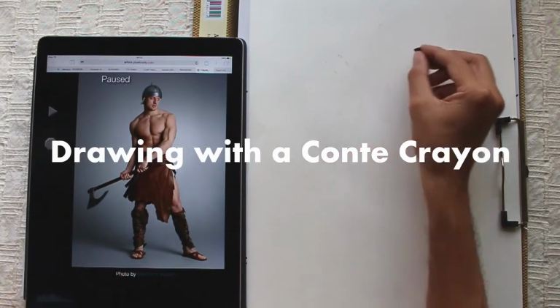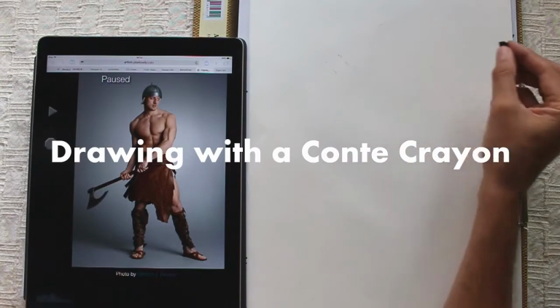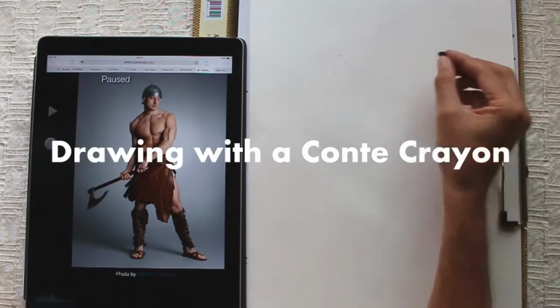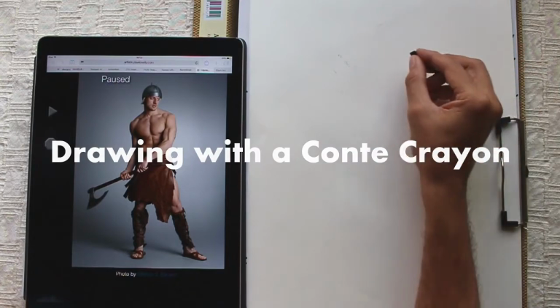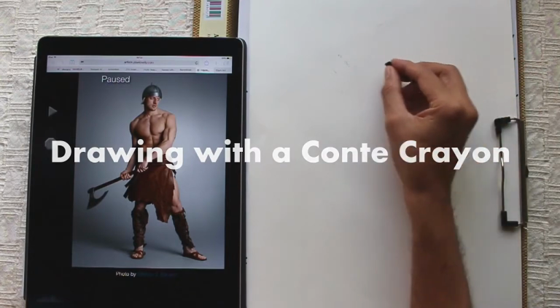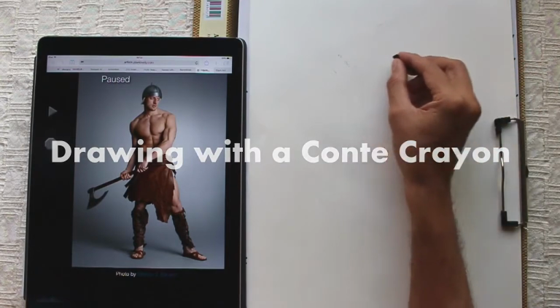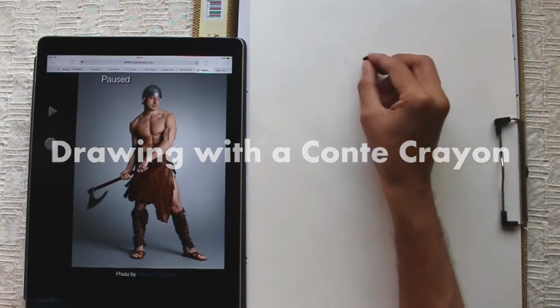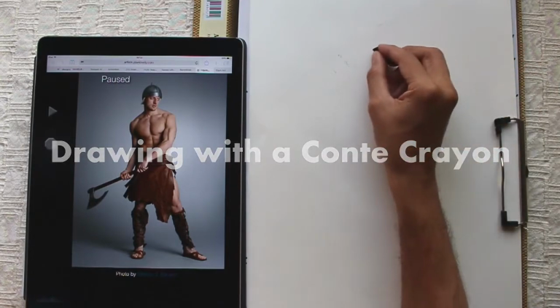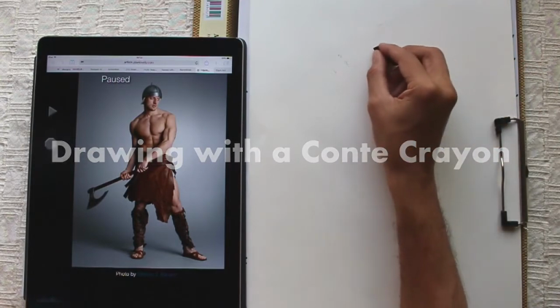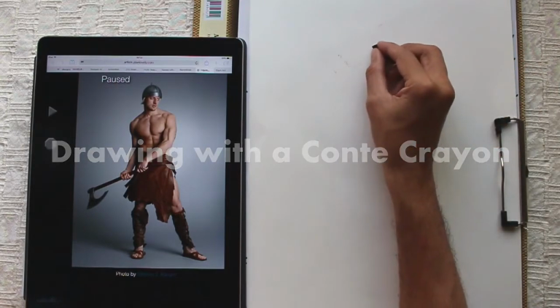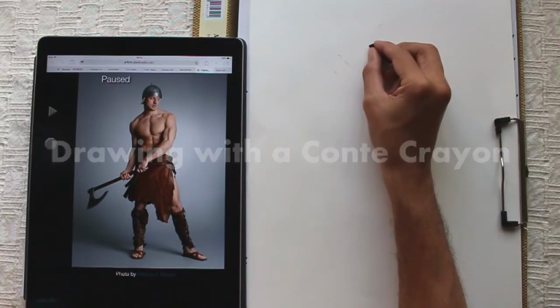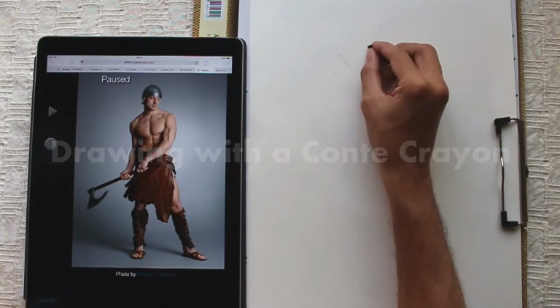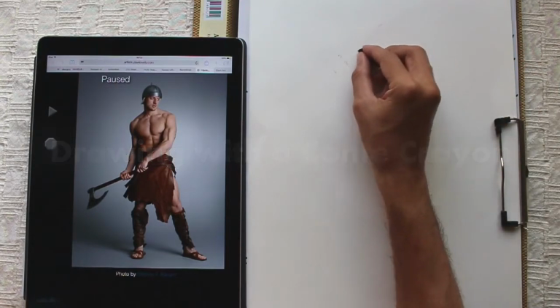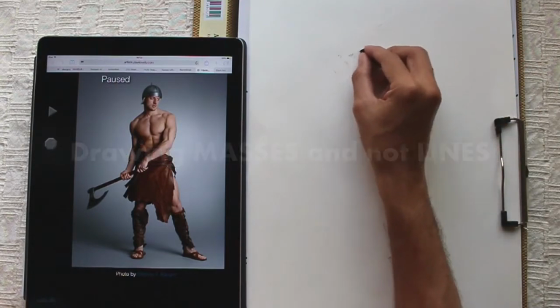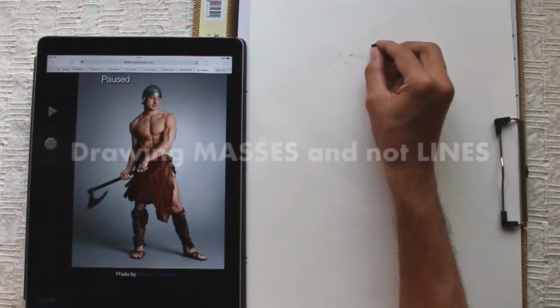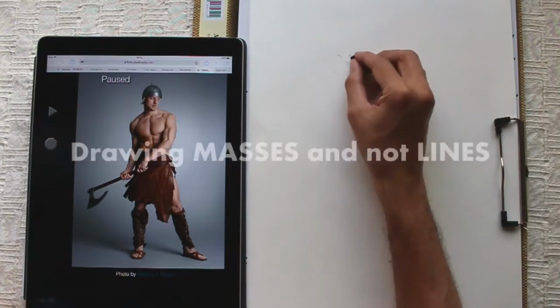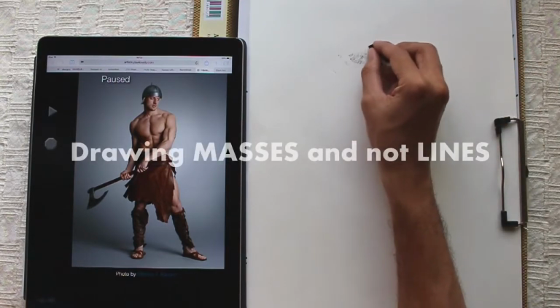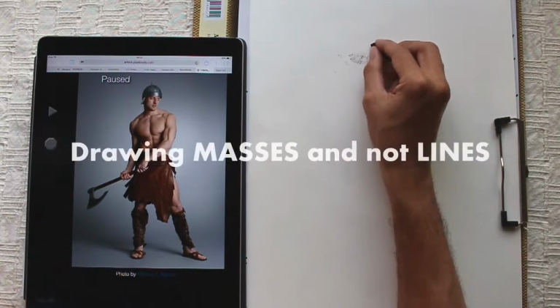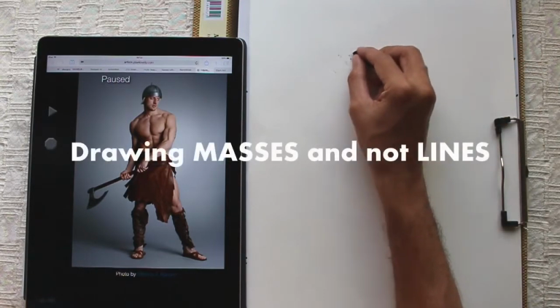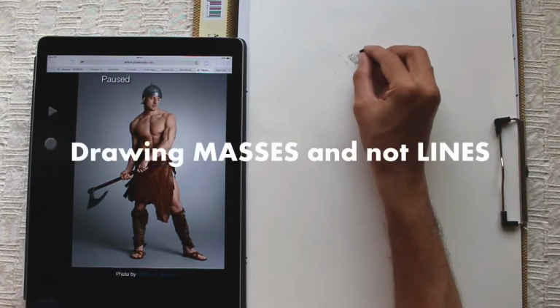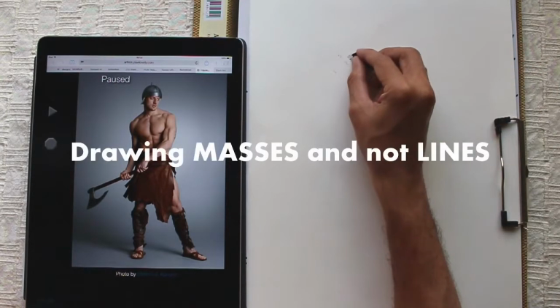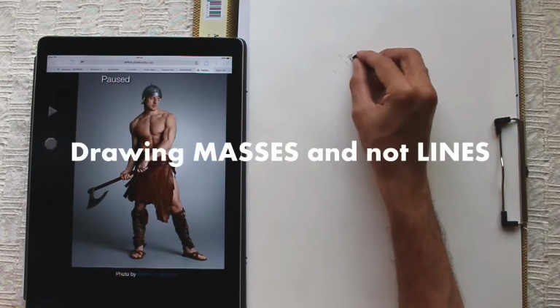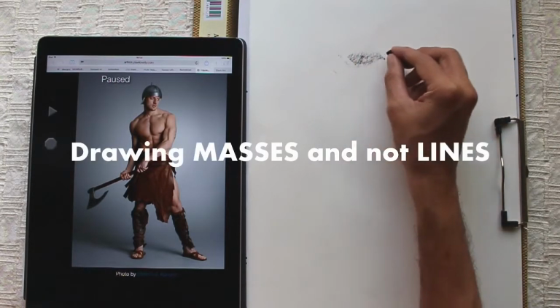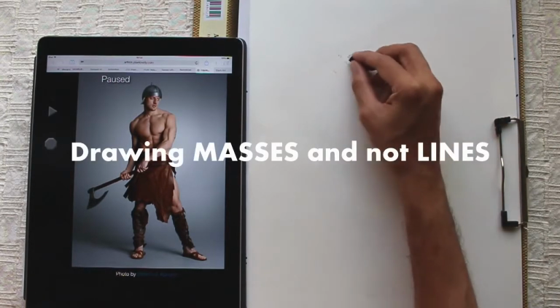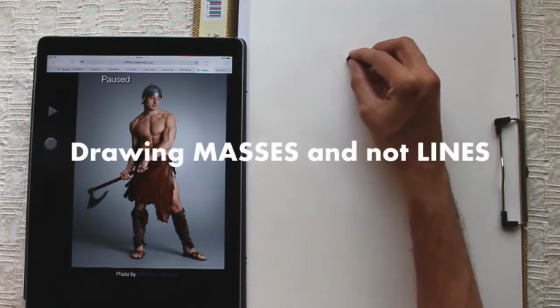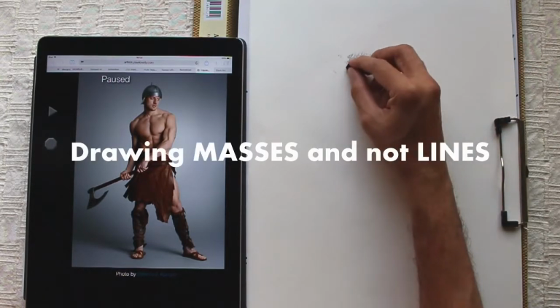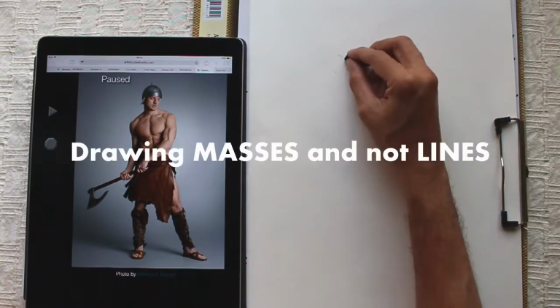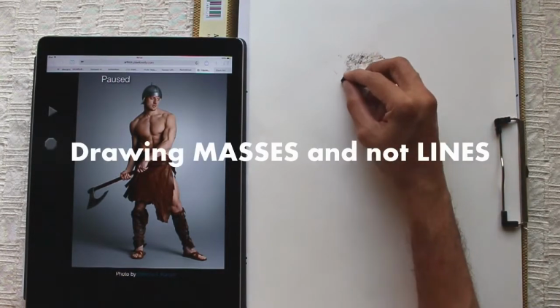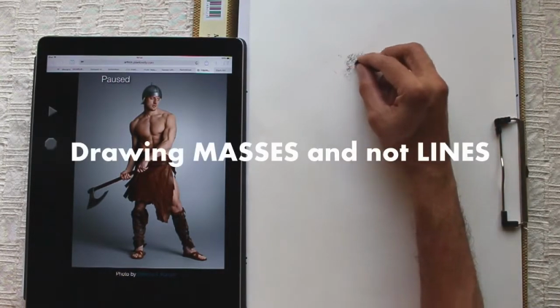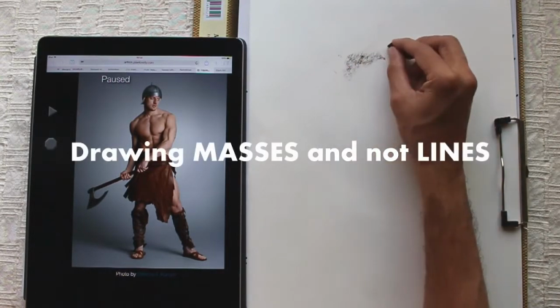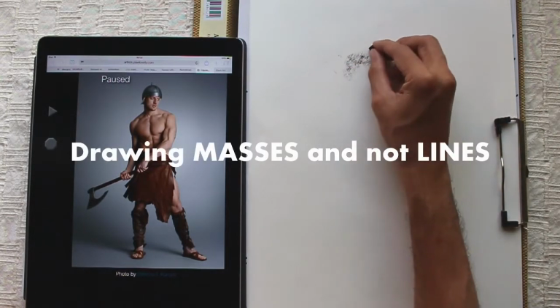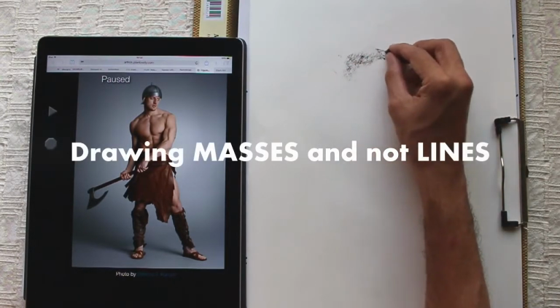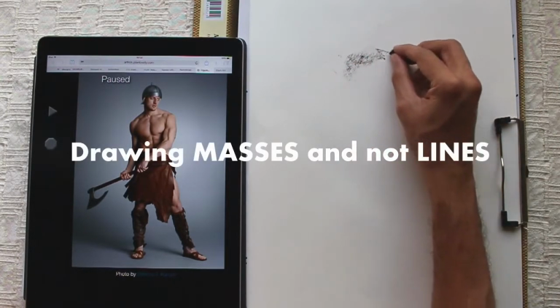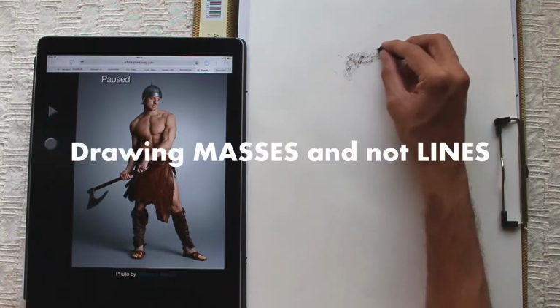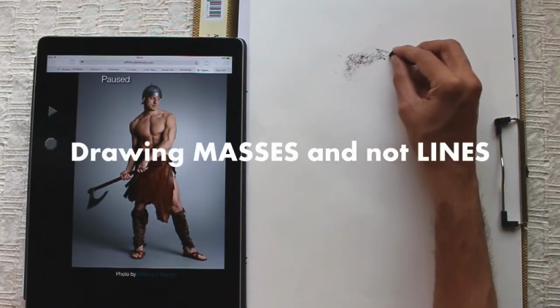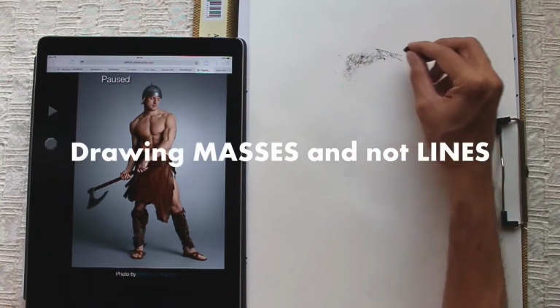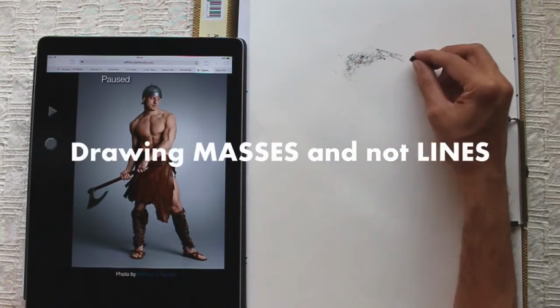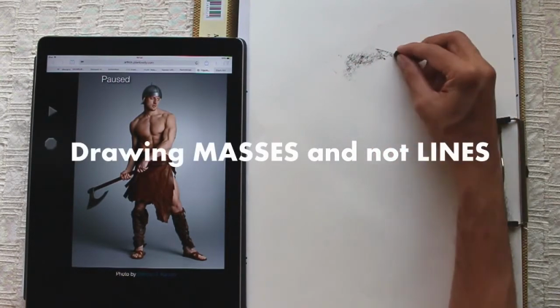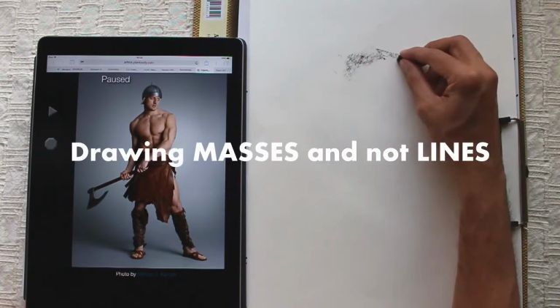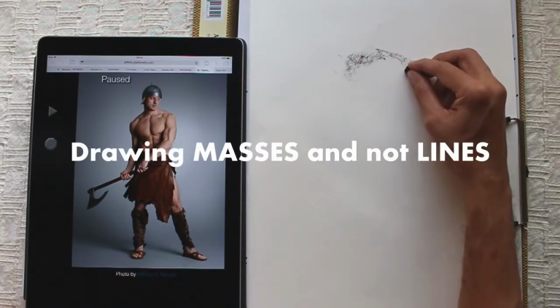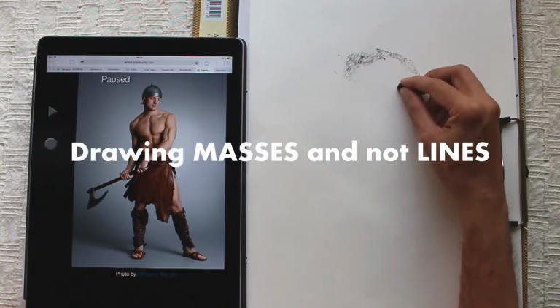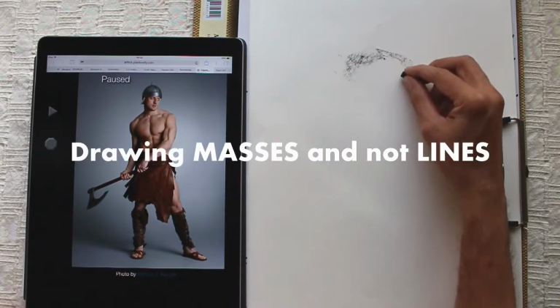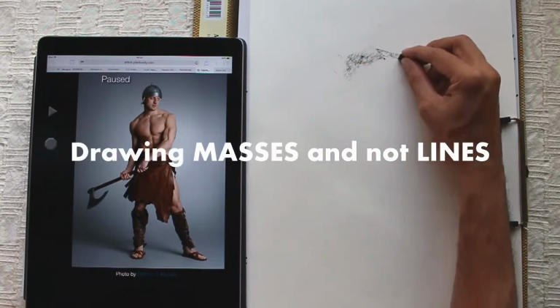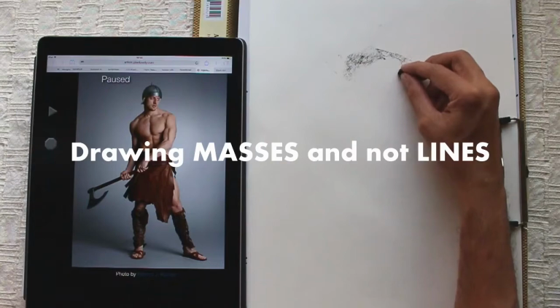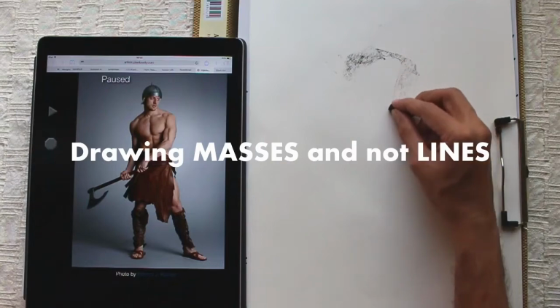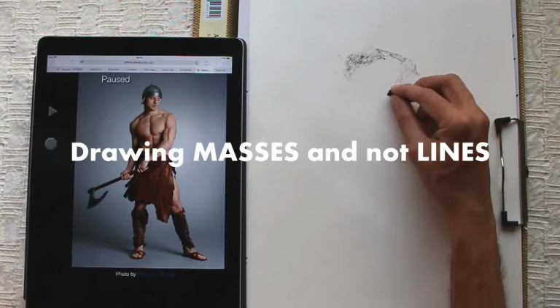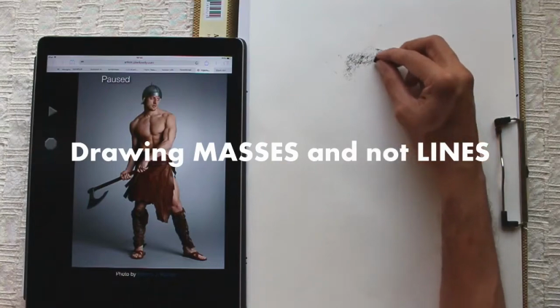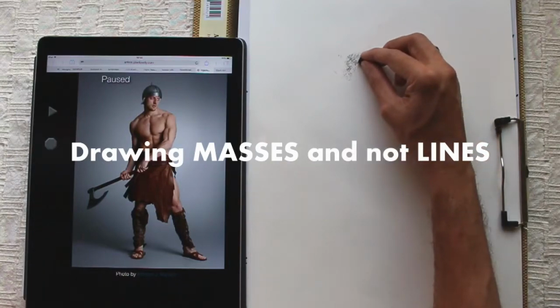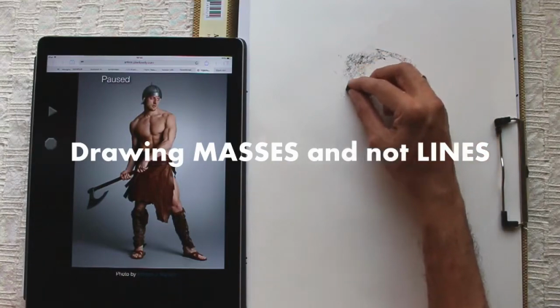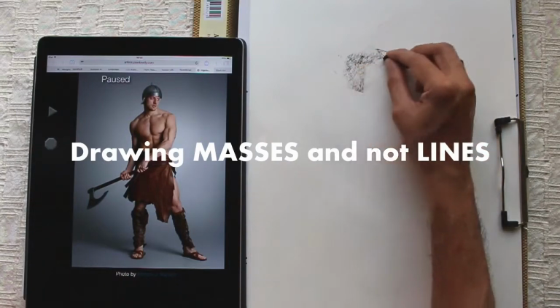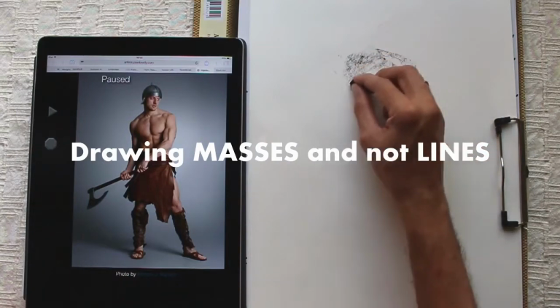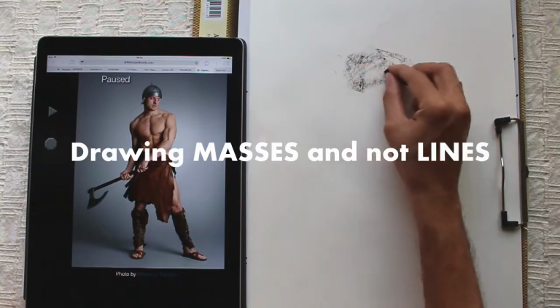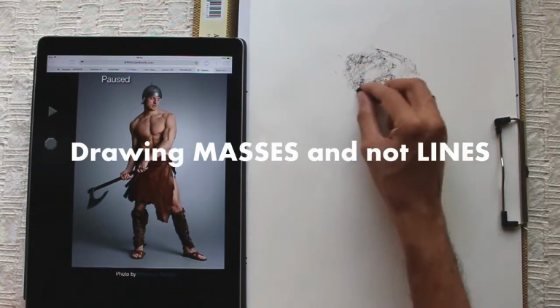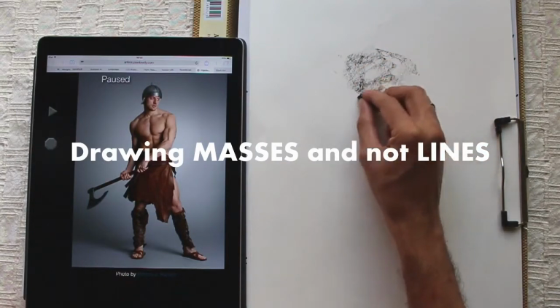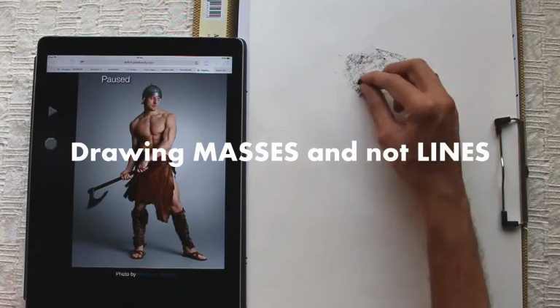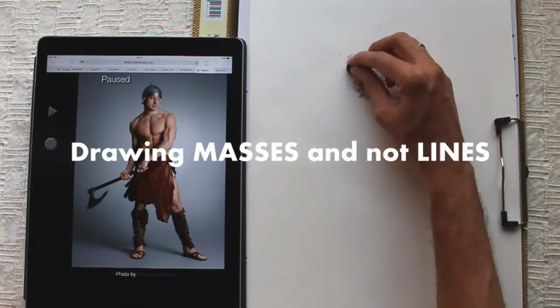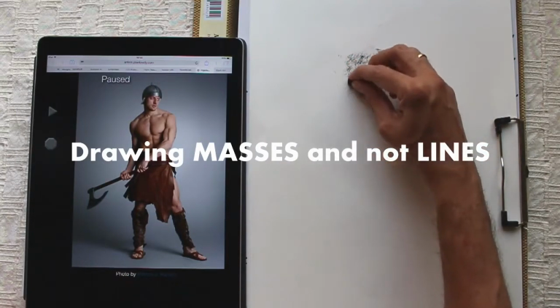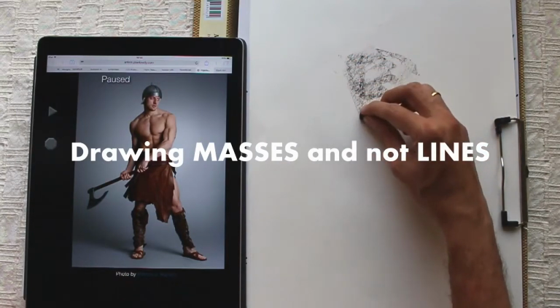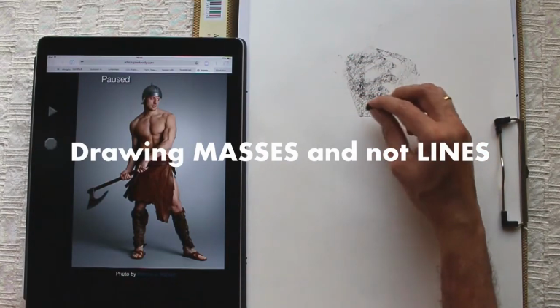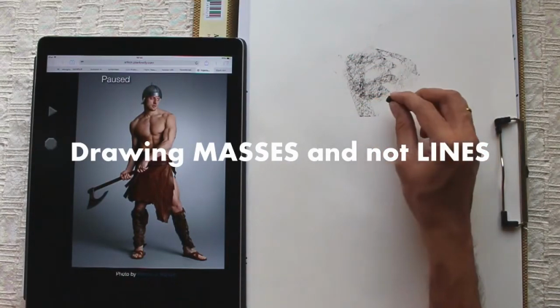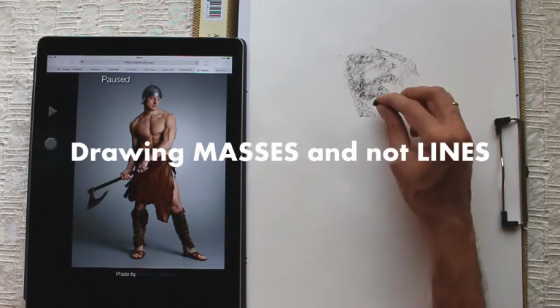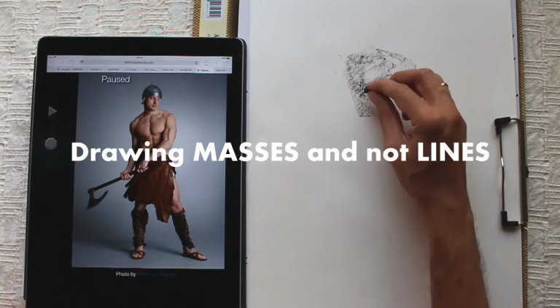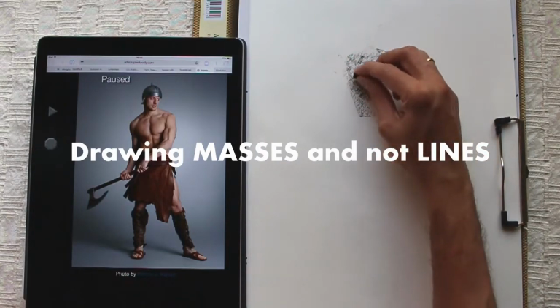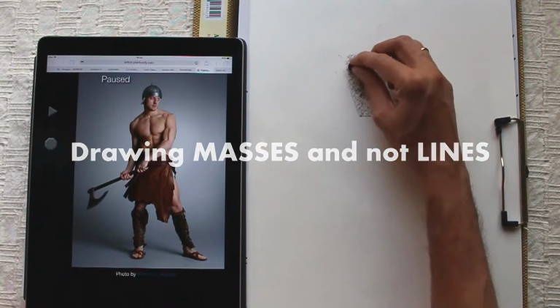In this lecture, I will show you another drawing exercise that makes you think and draw in terms of masses rather than lines.